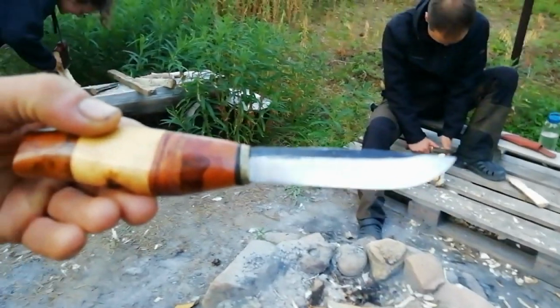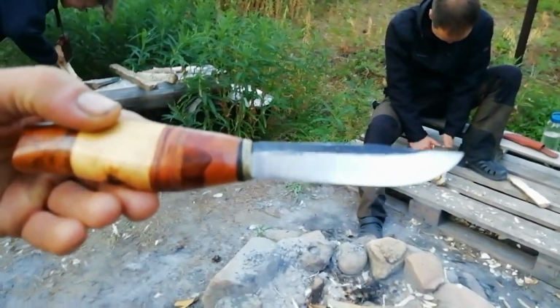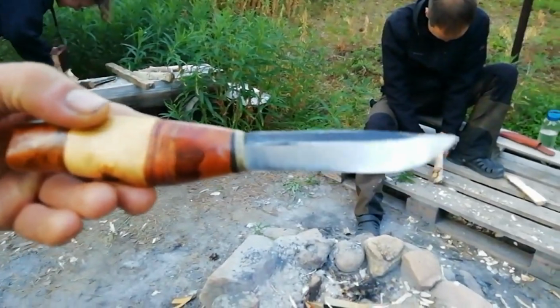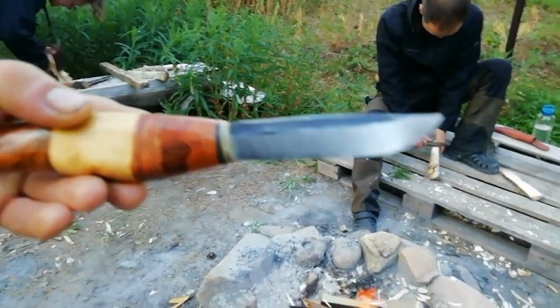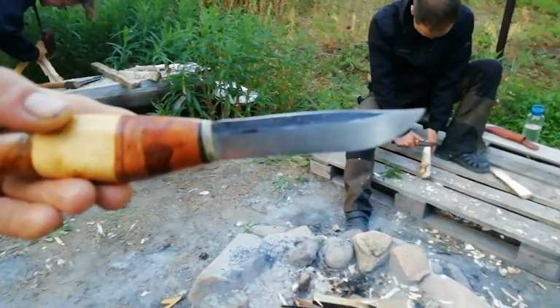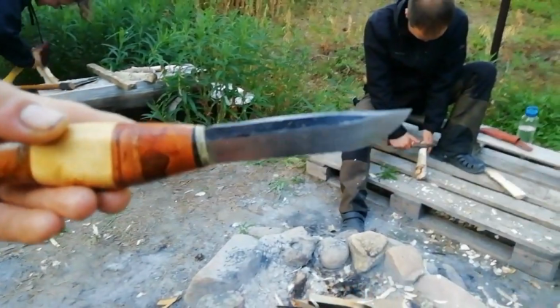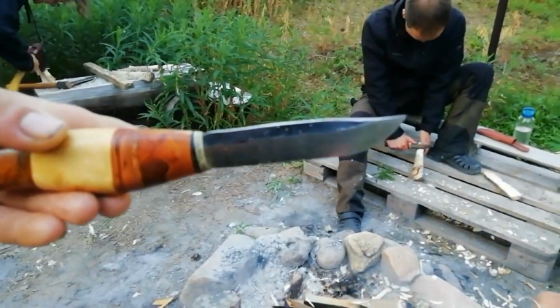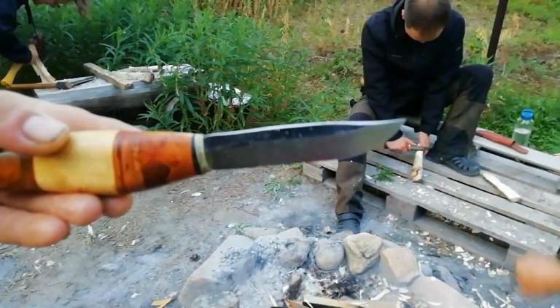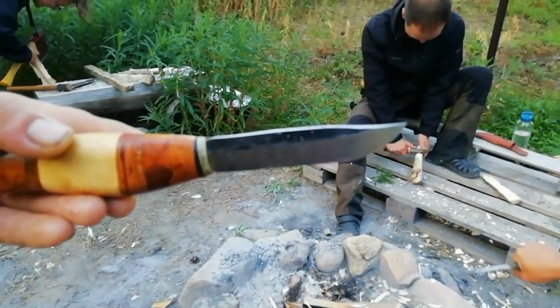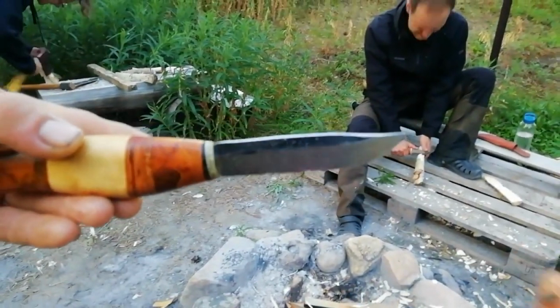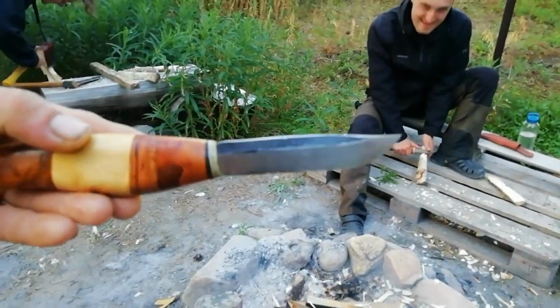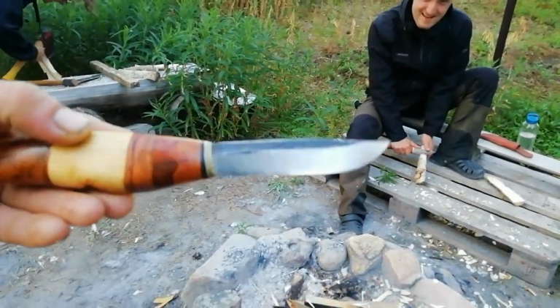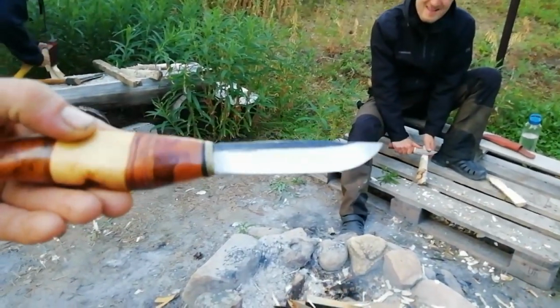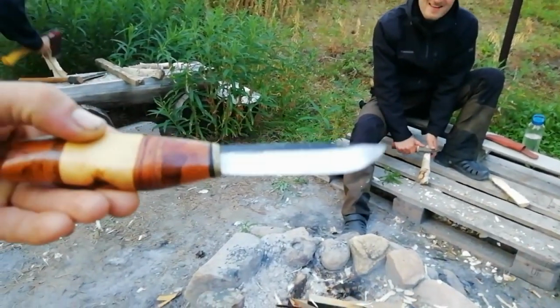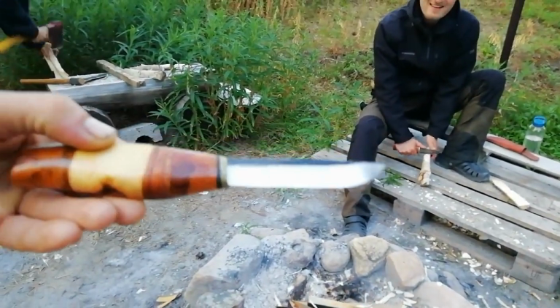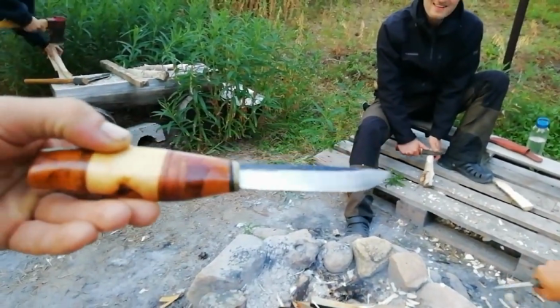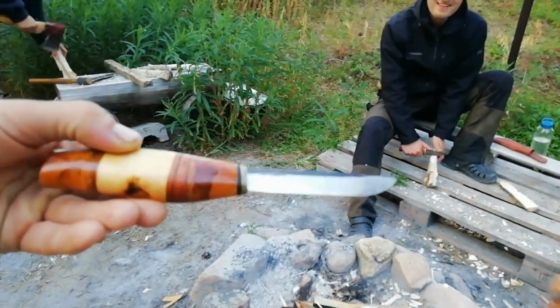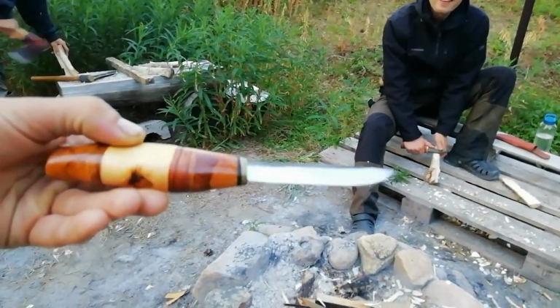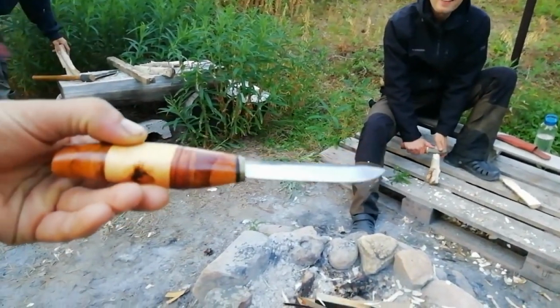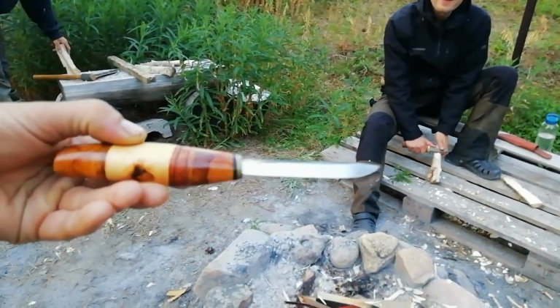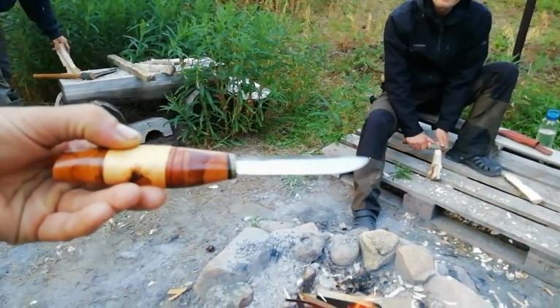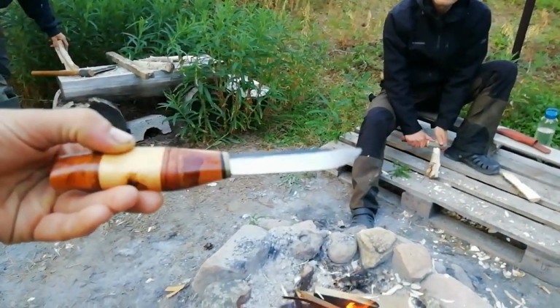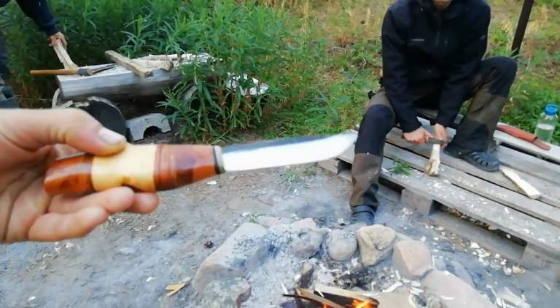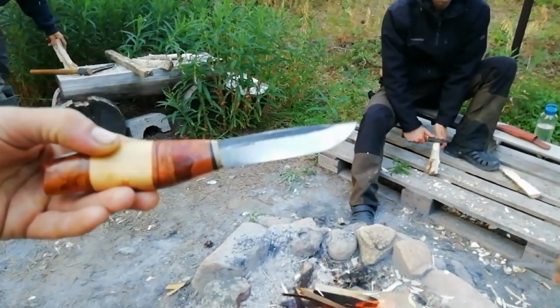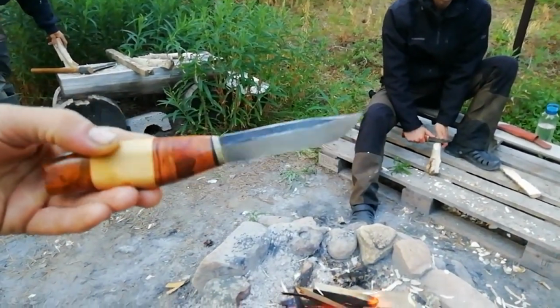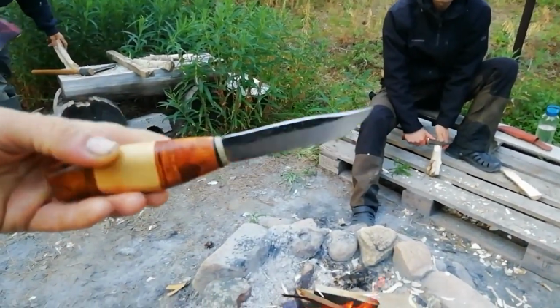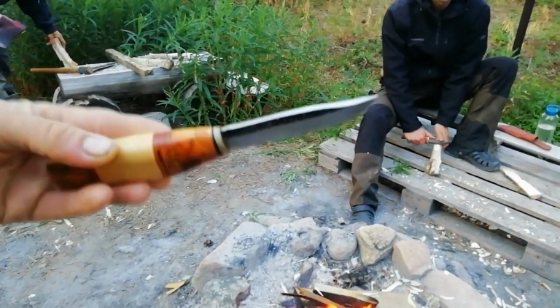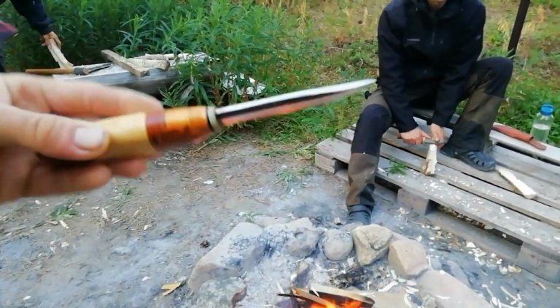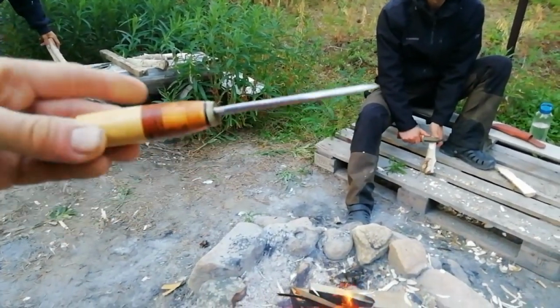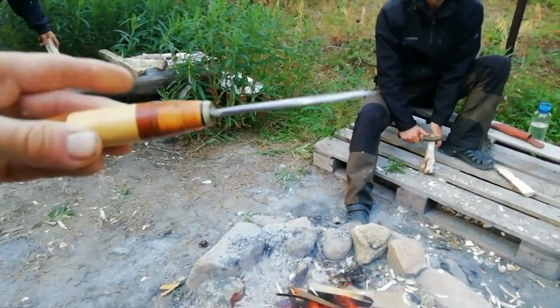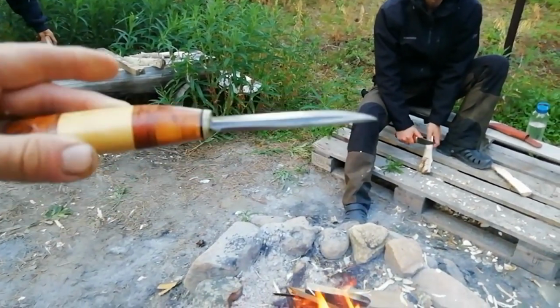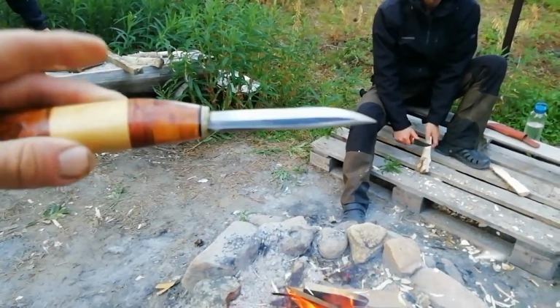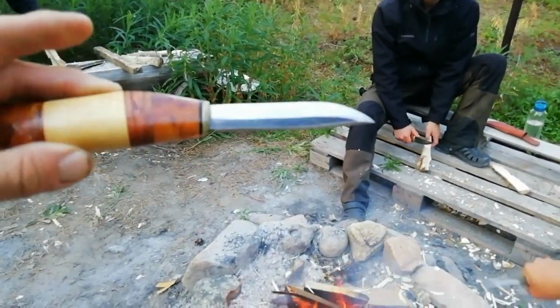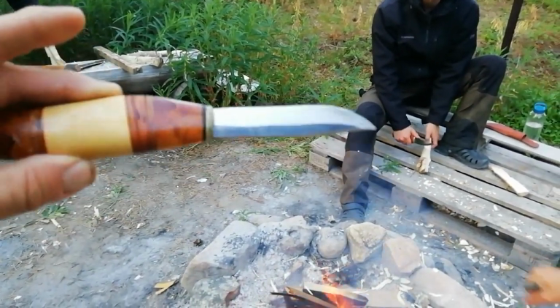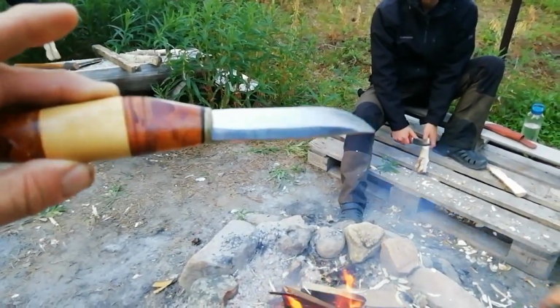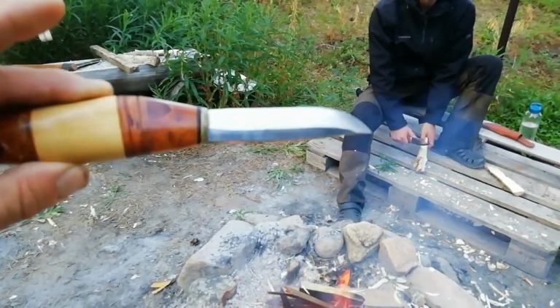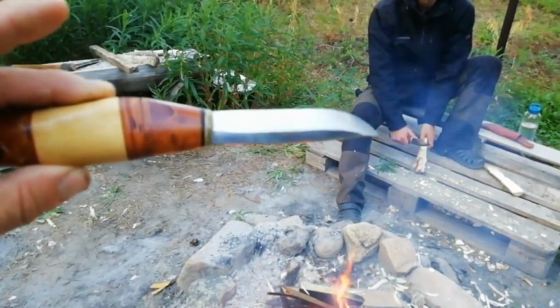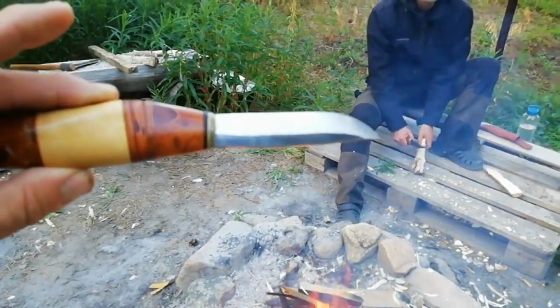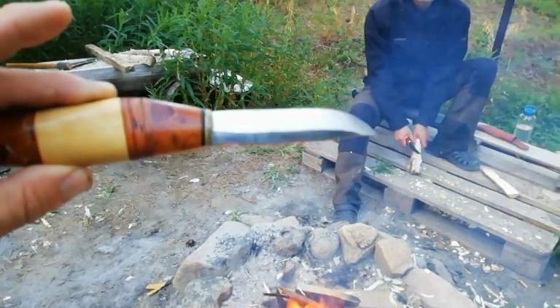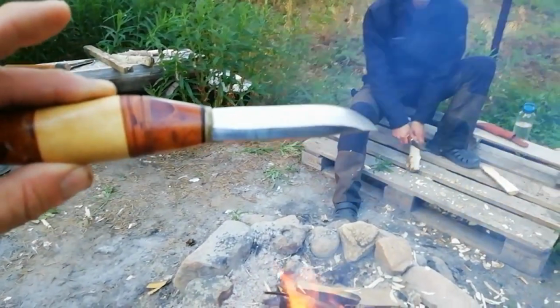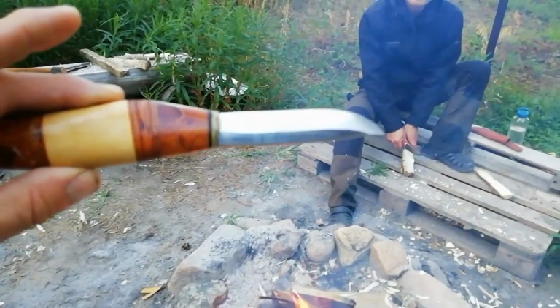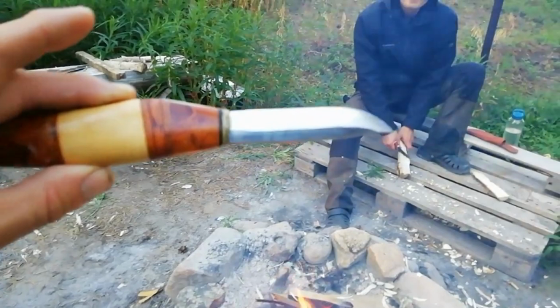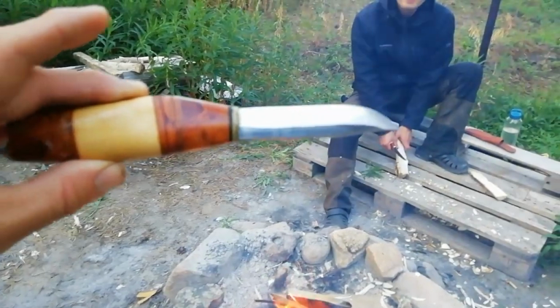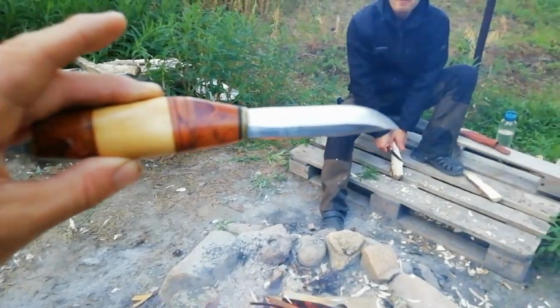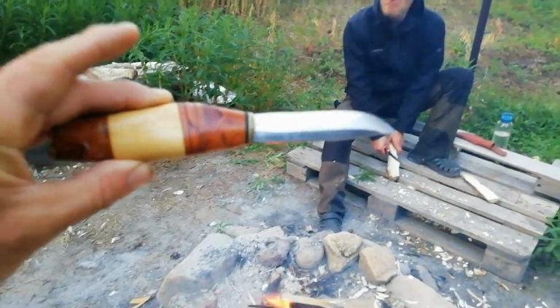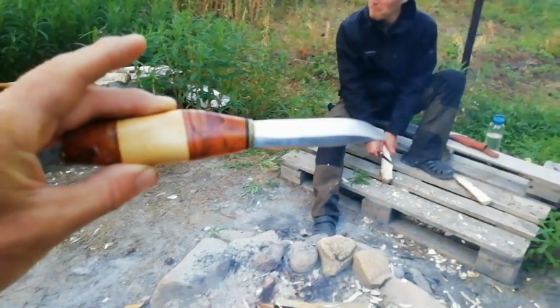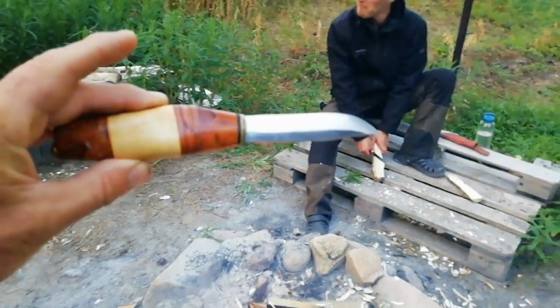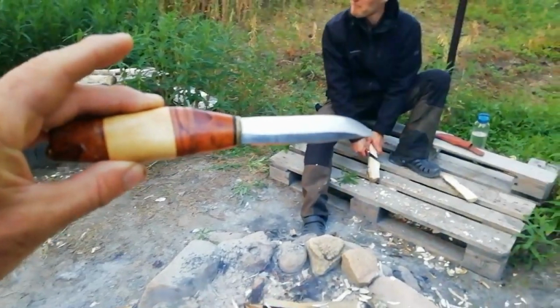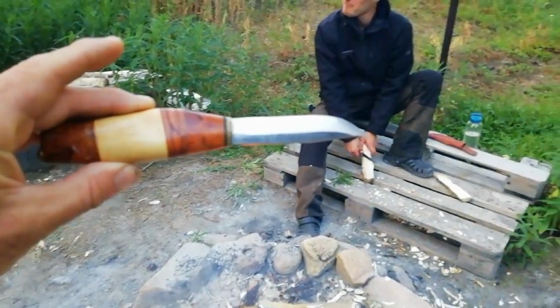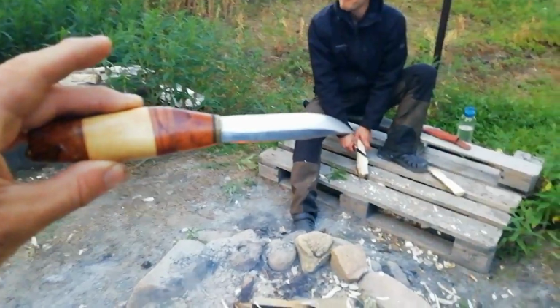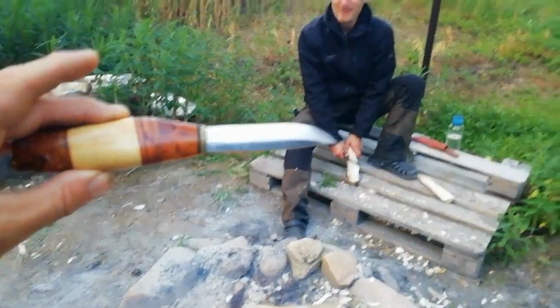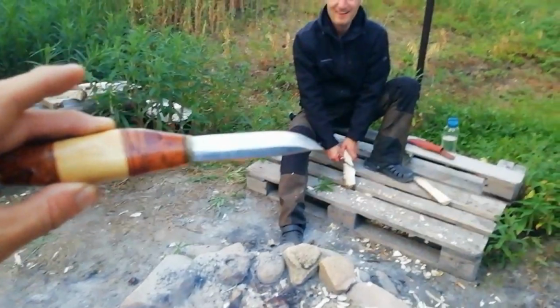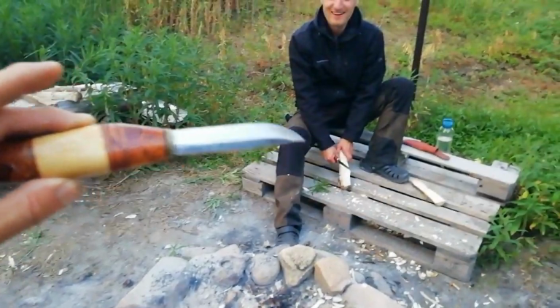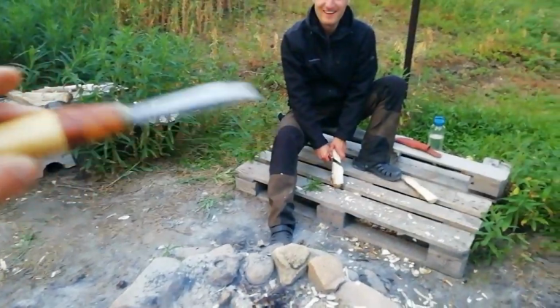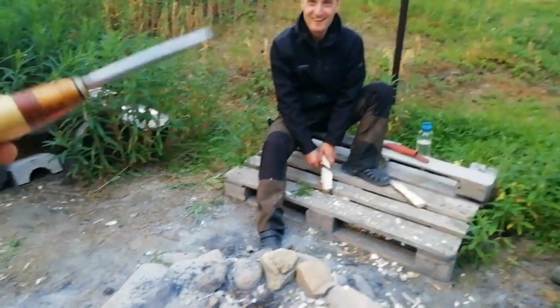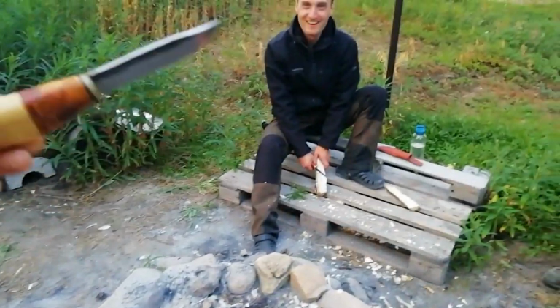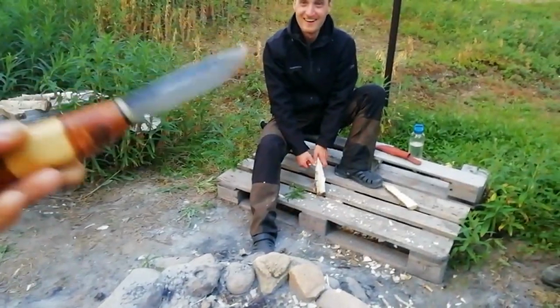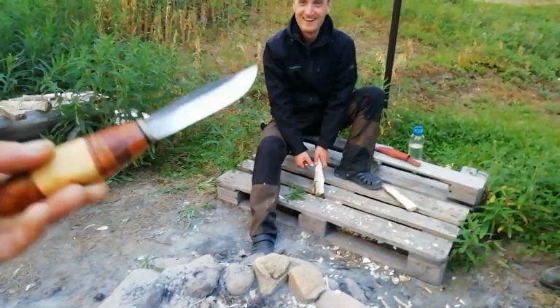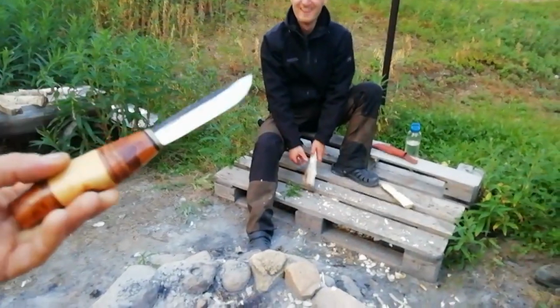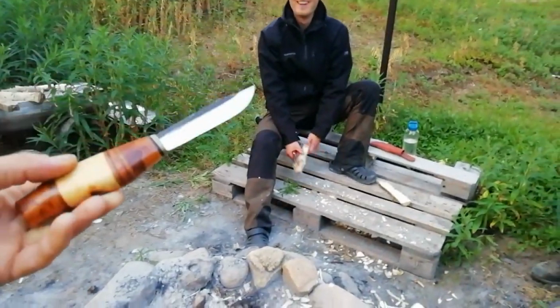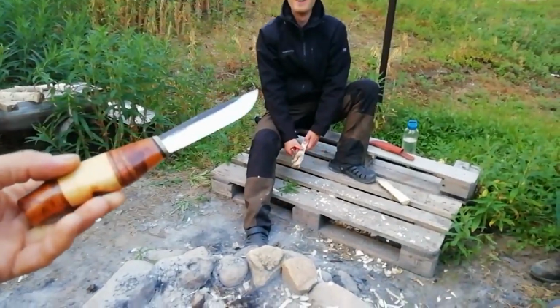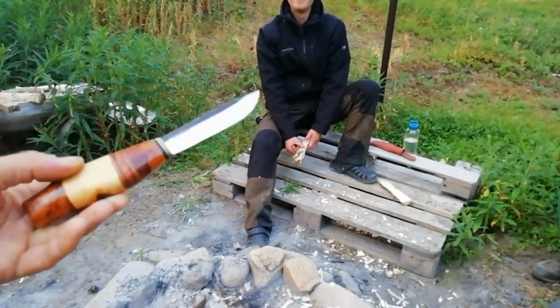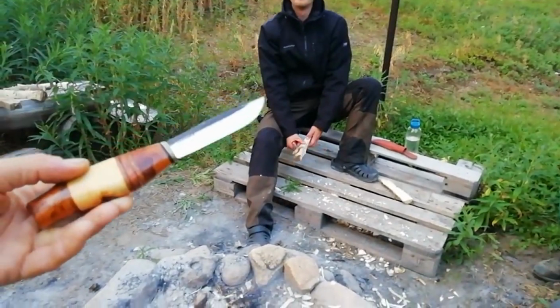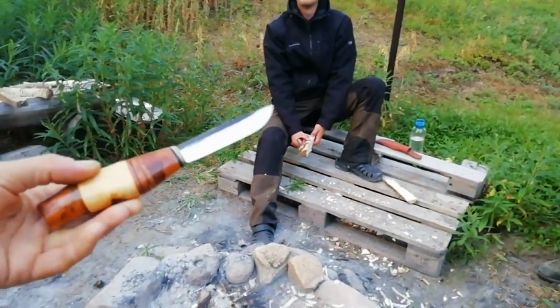This is Carla's knife that she made here, by the way. — Really? — Yeah. Isn't it cool?